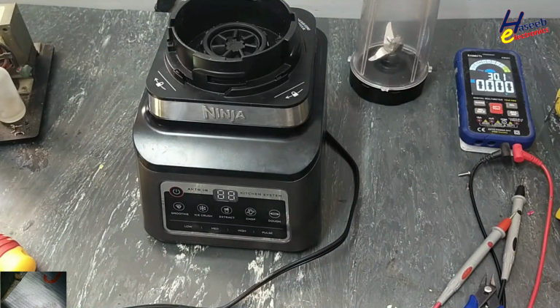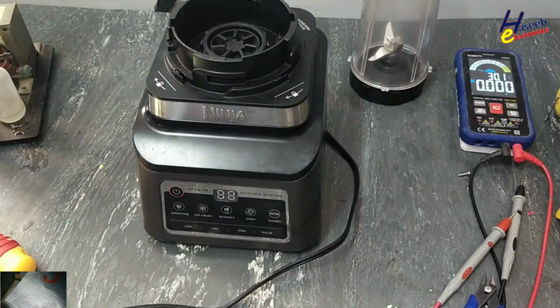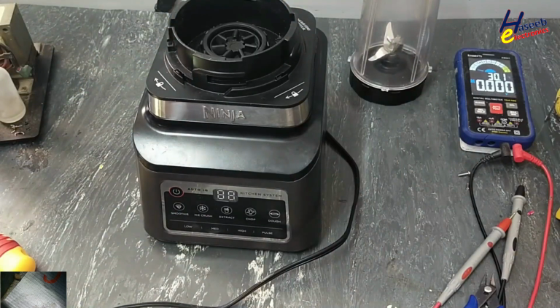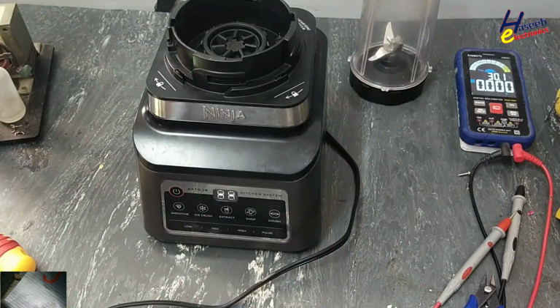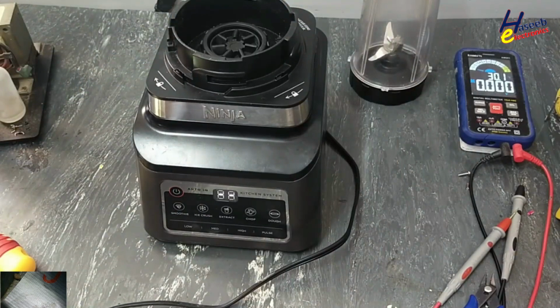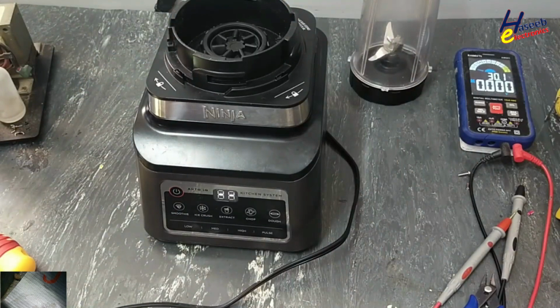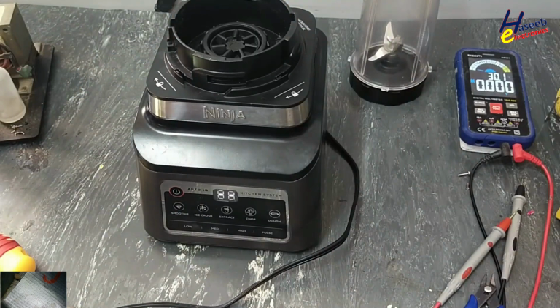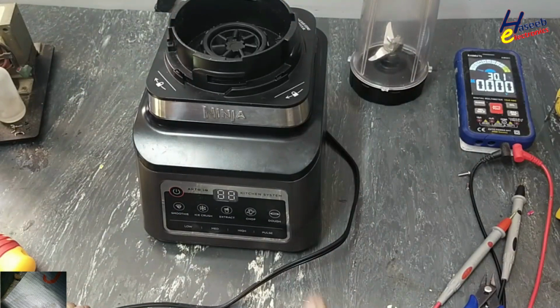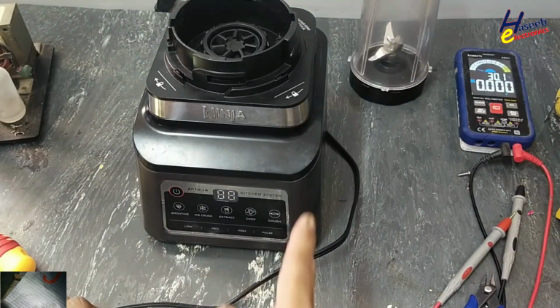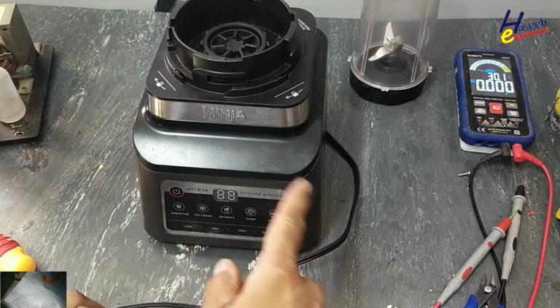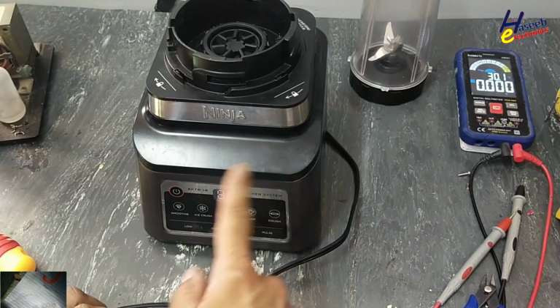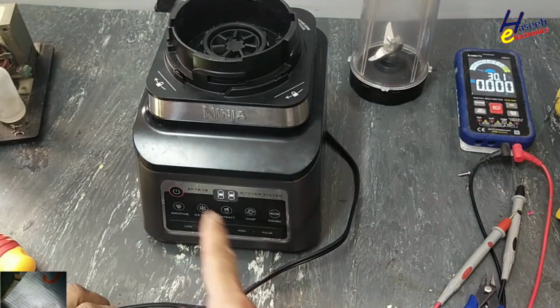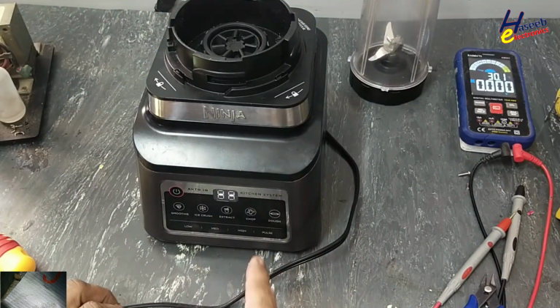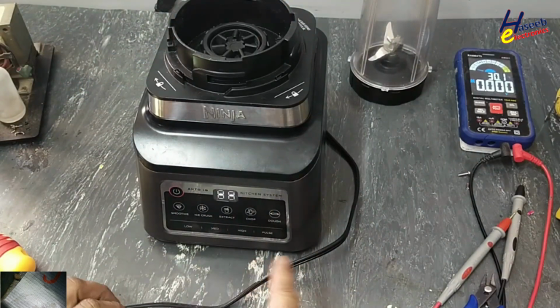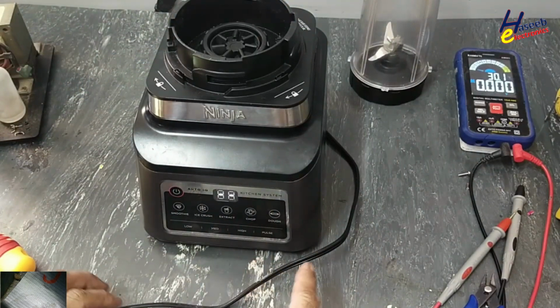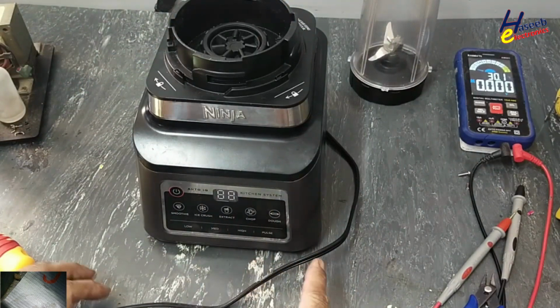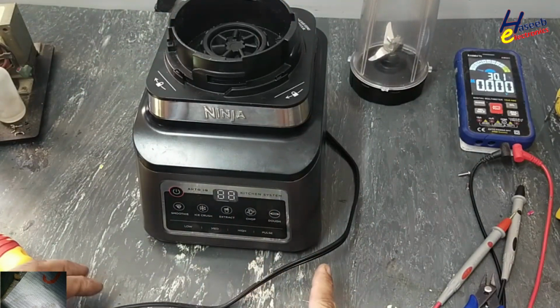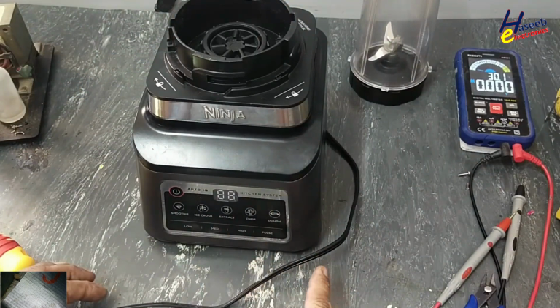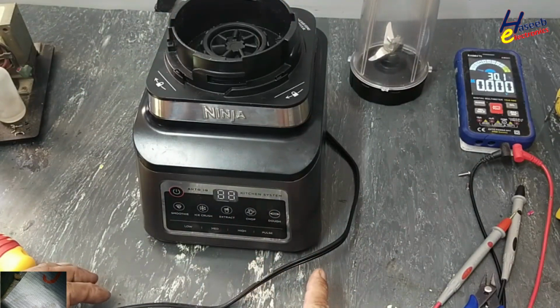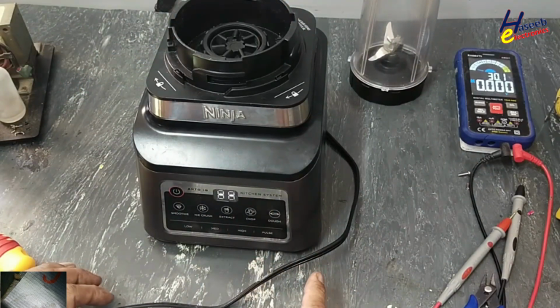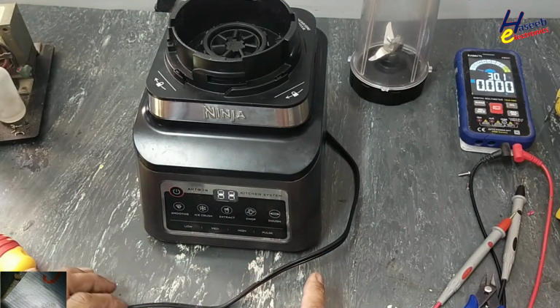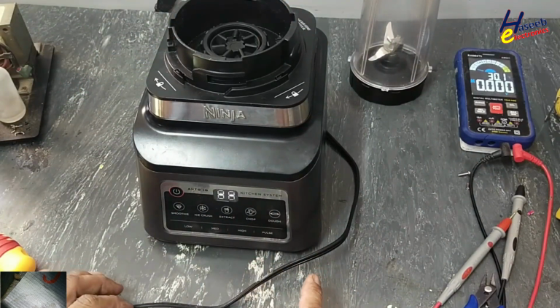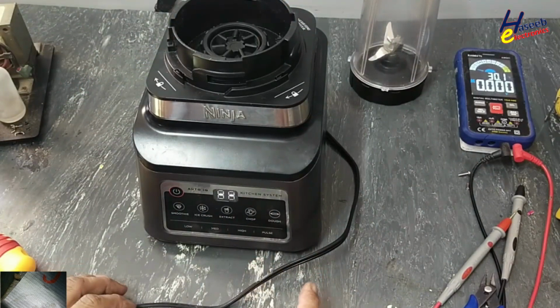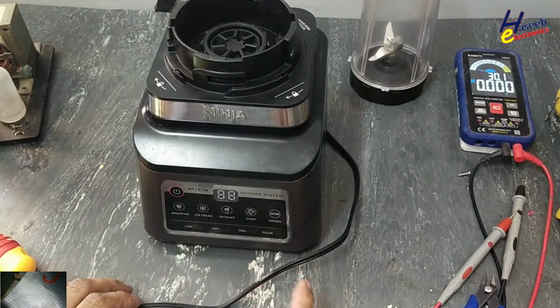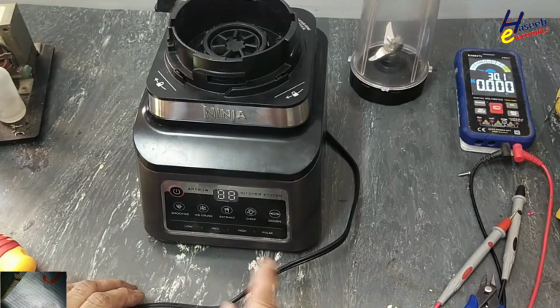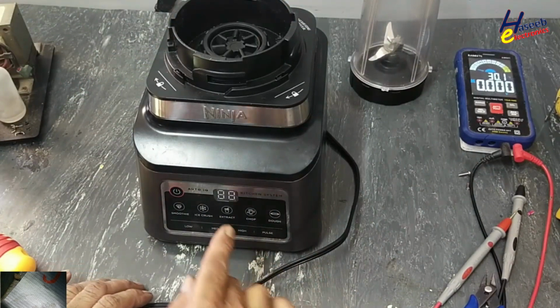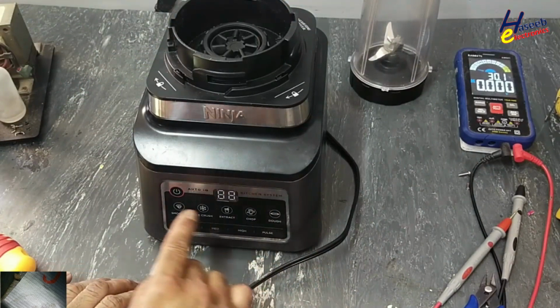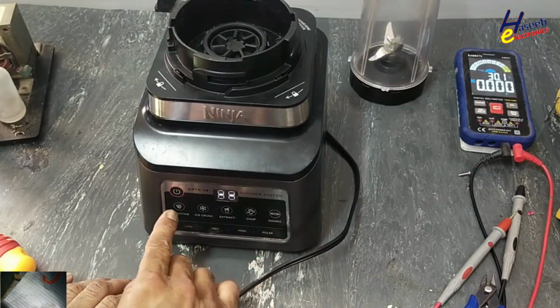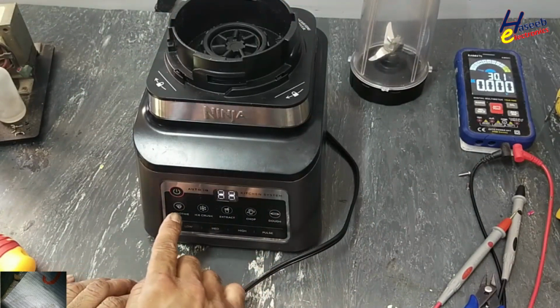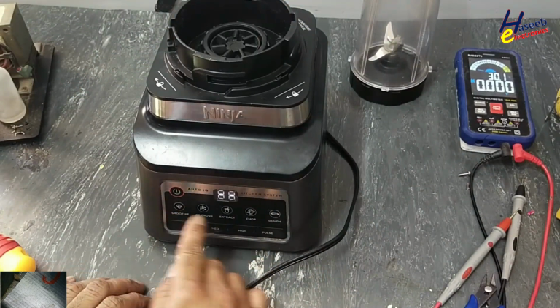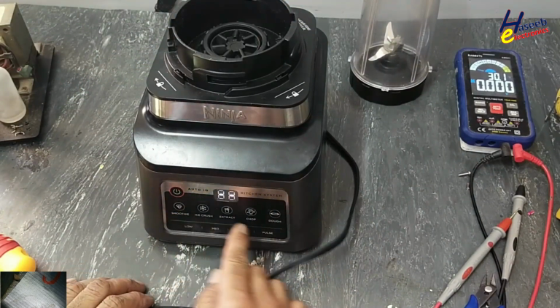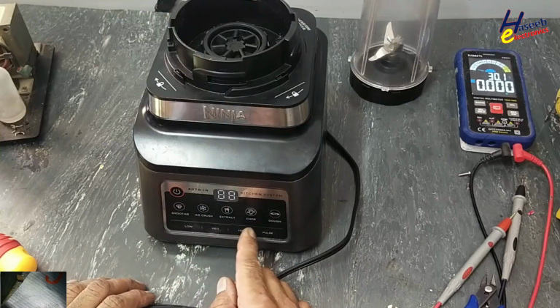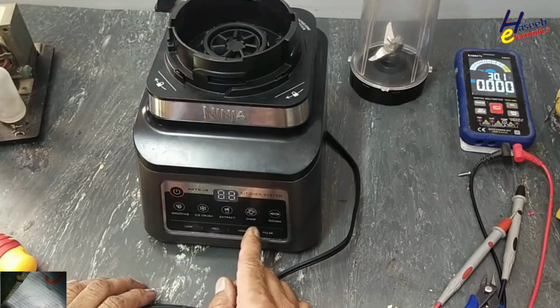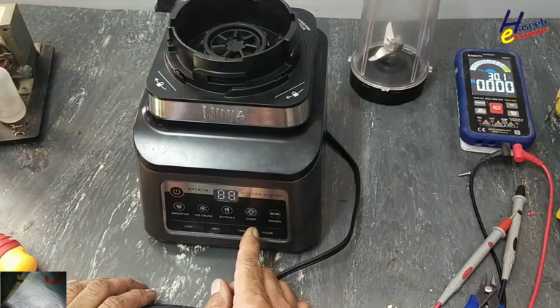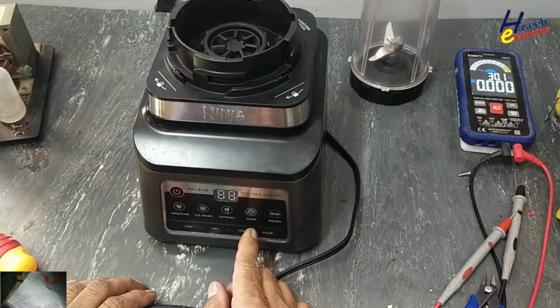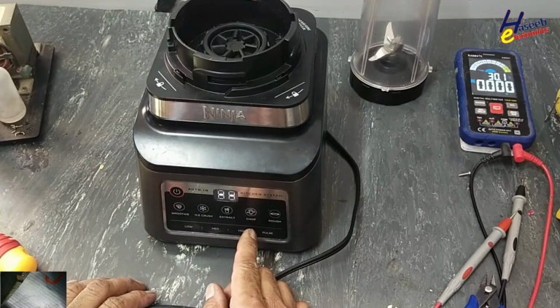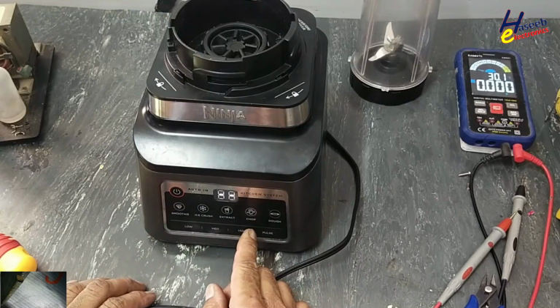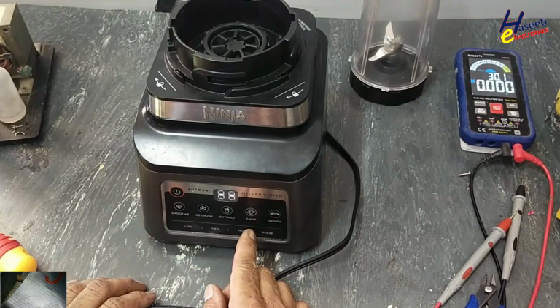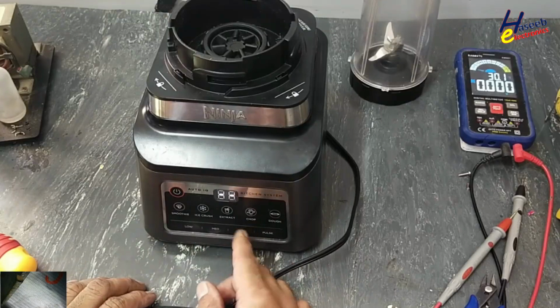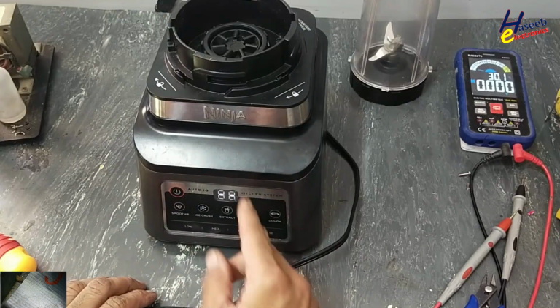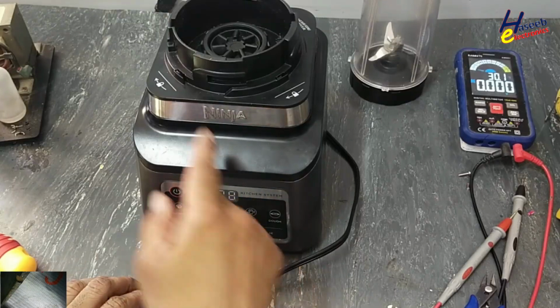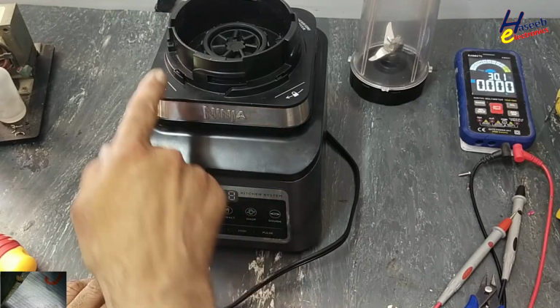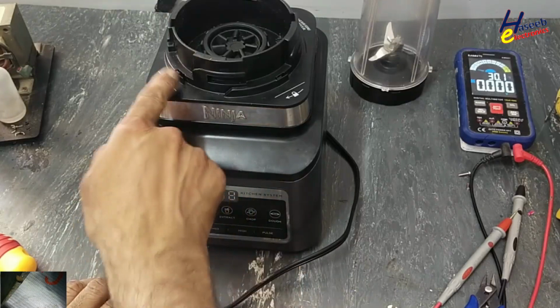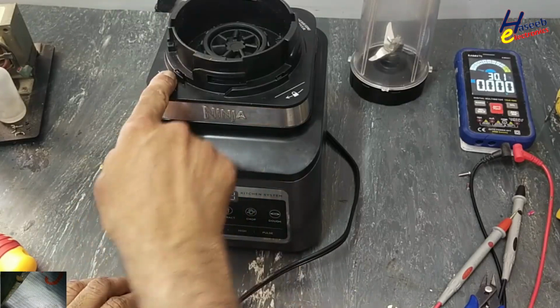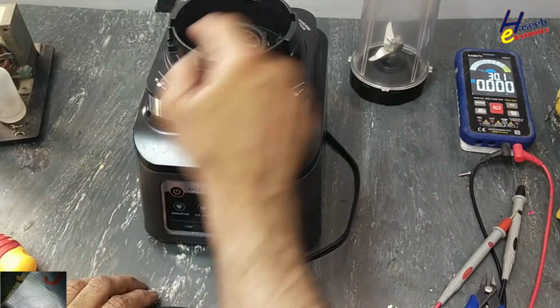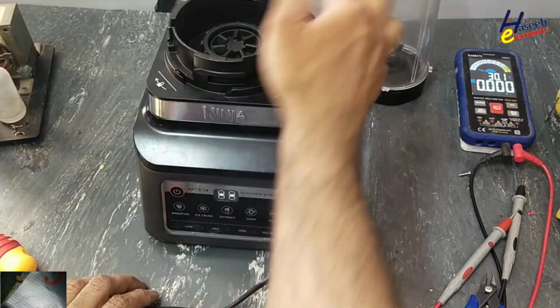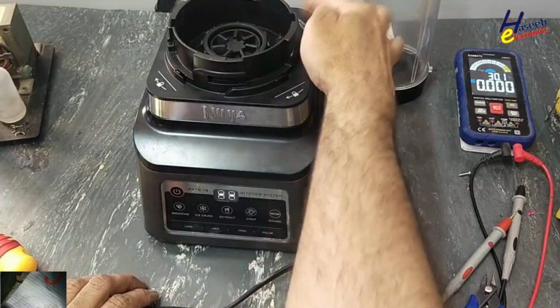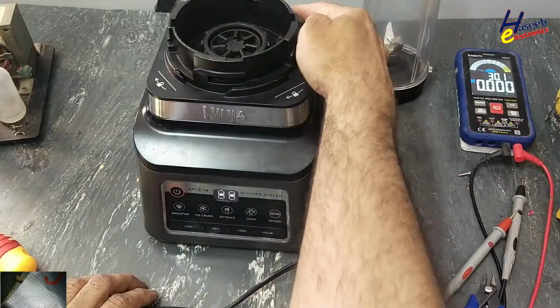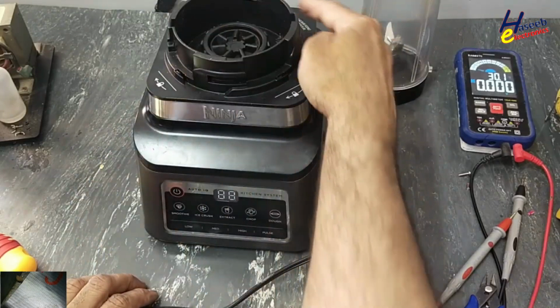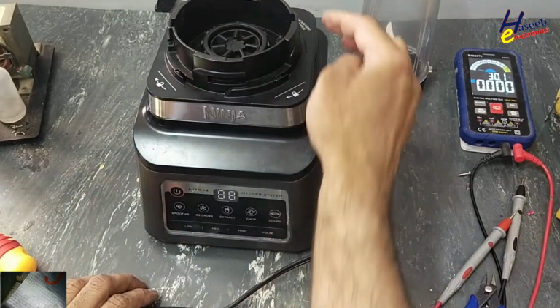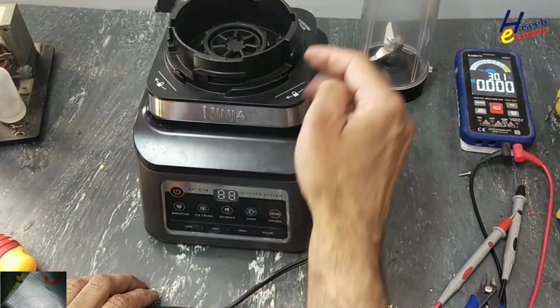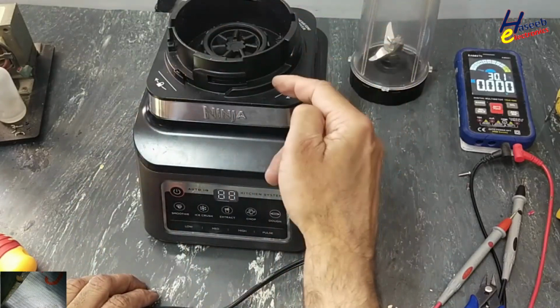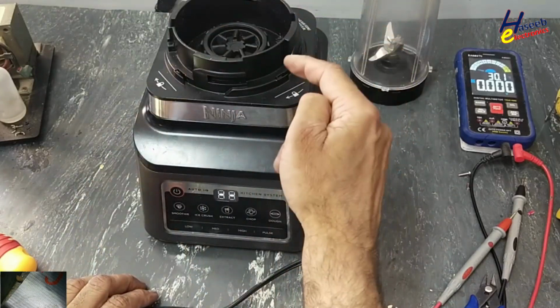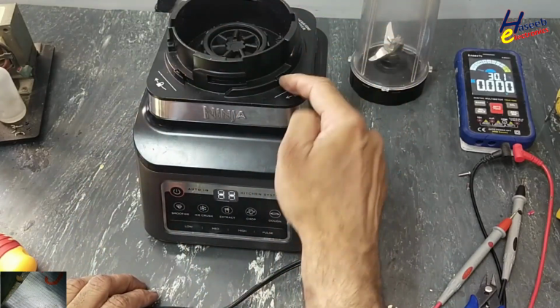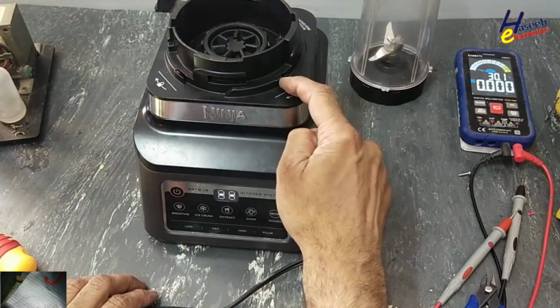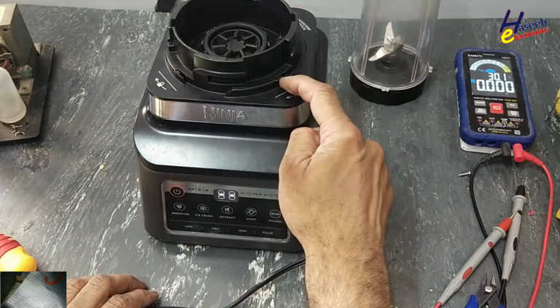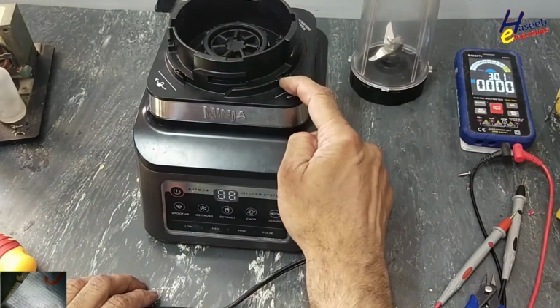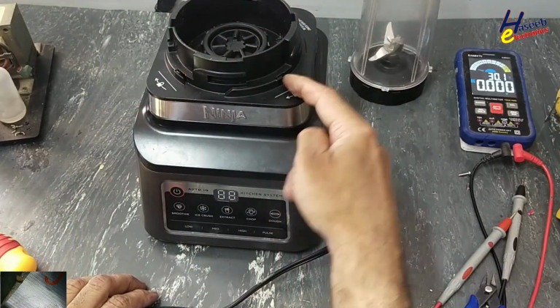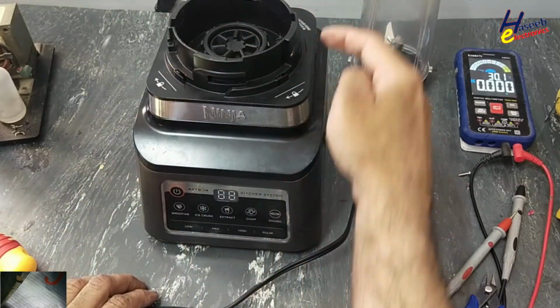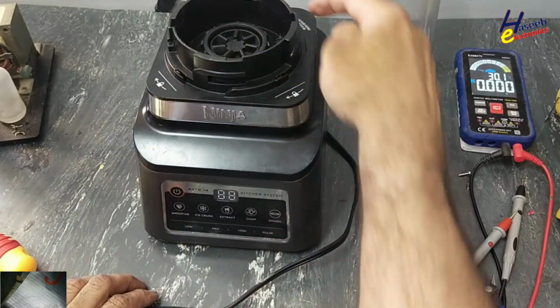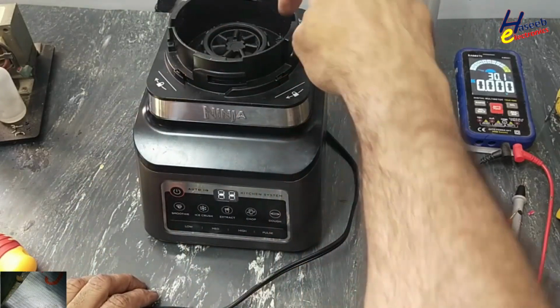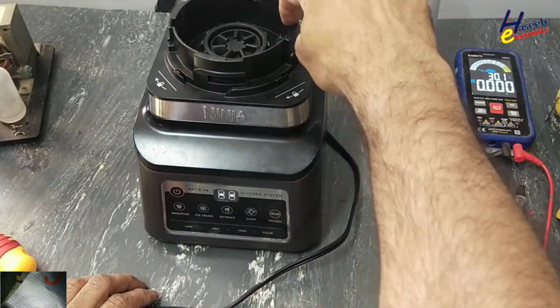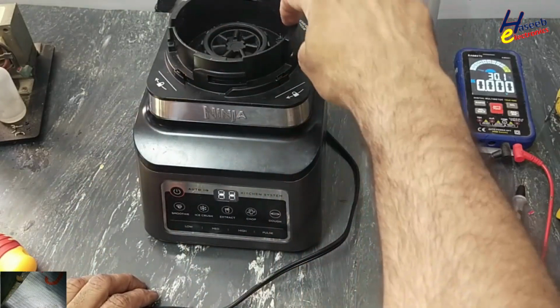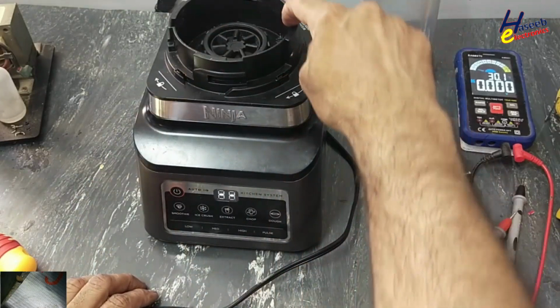So it is sensing all the switches and making different profiles — this, this, and this.